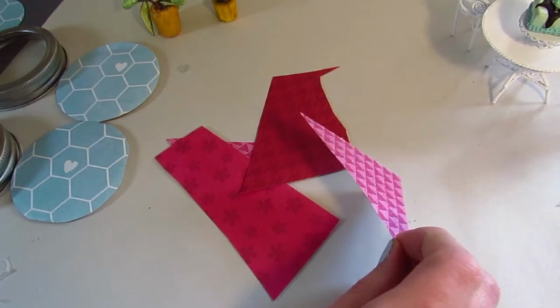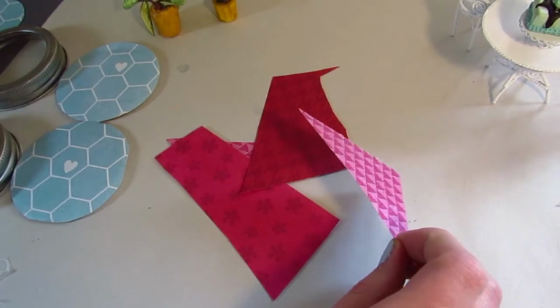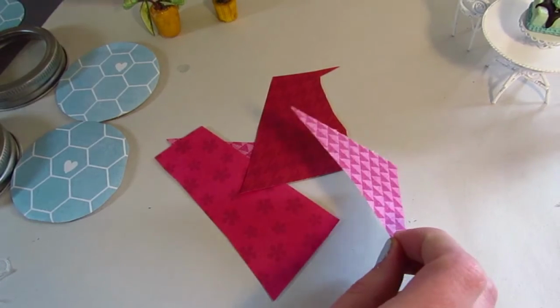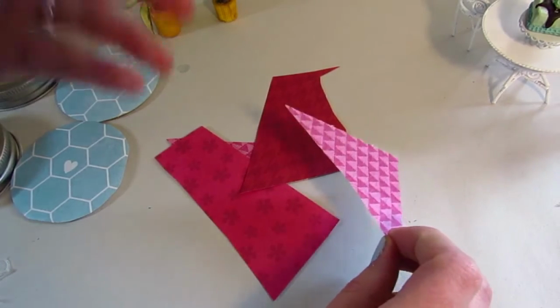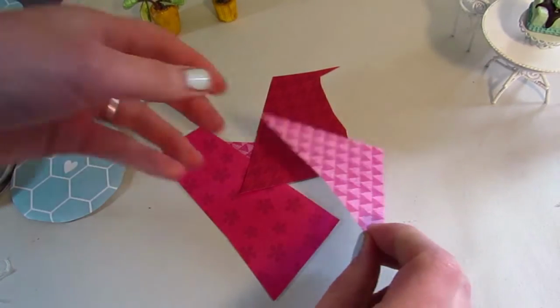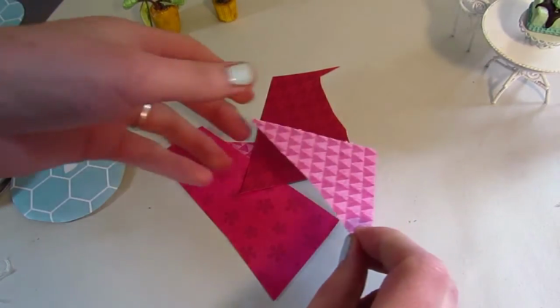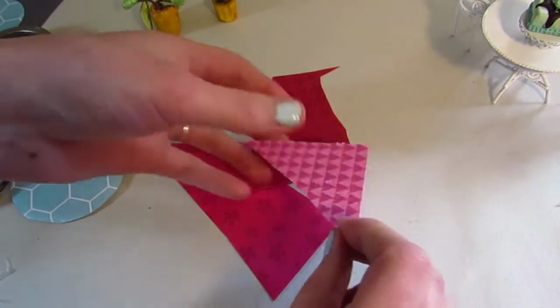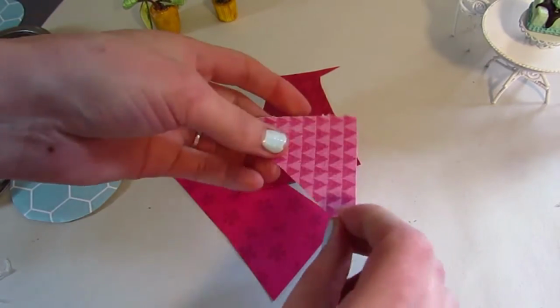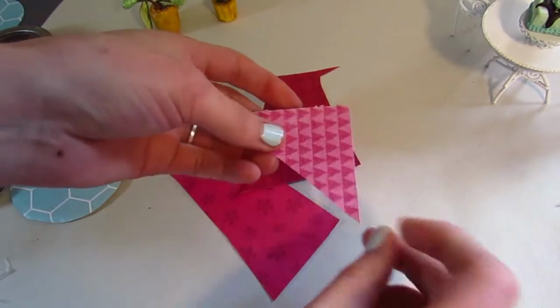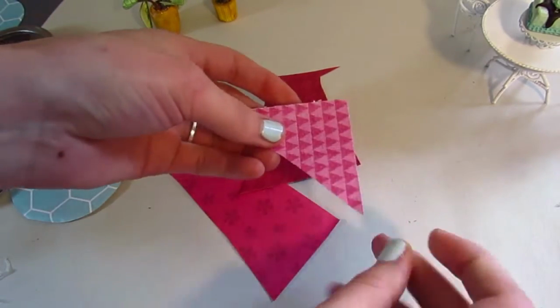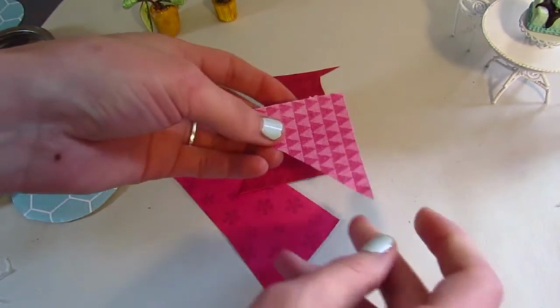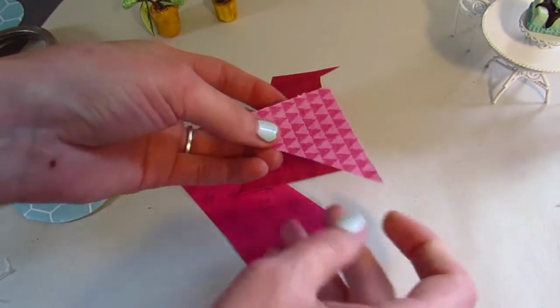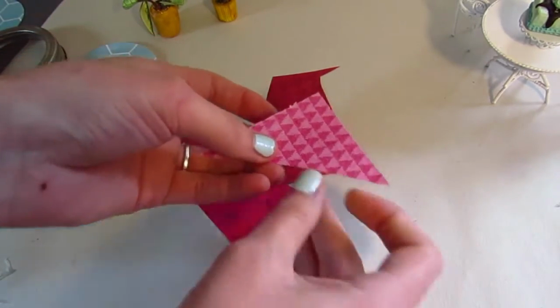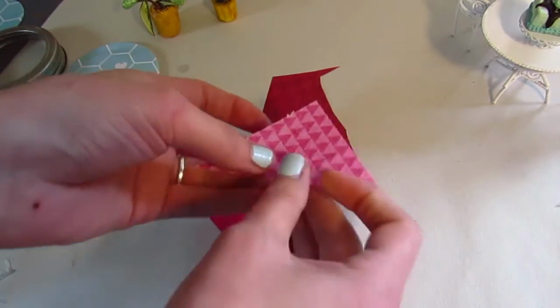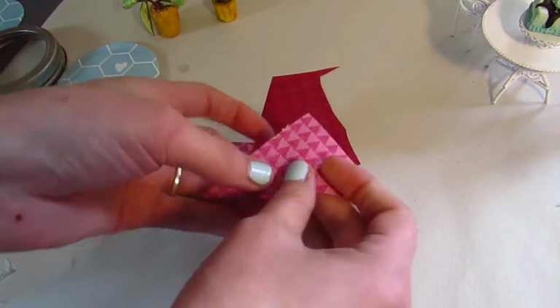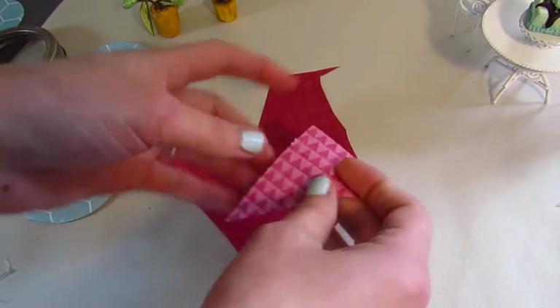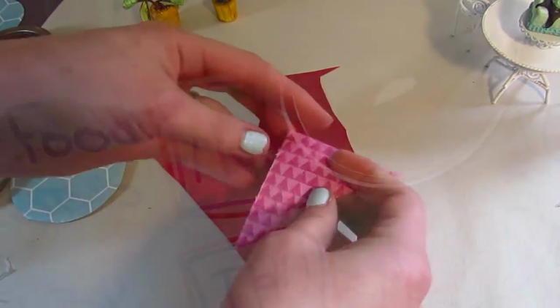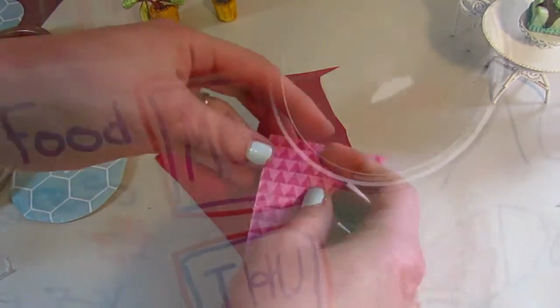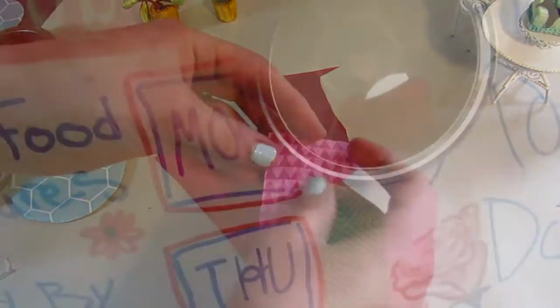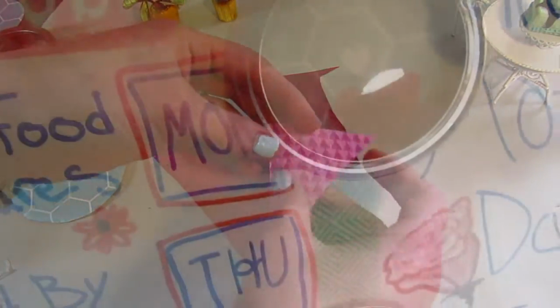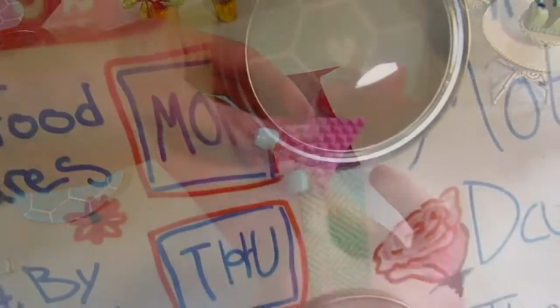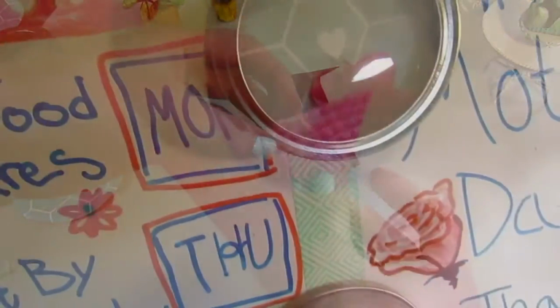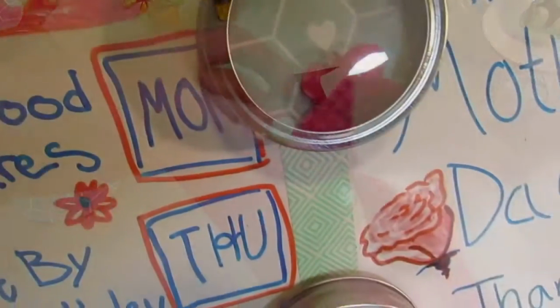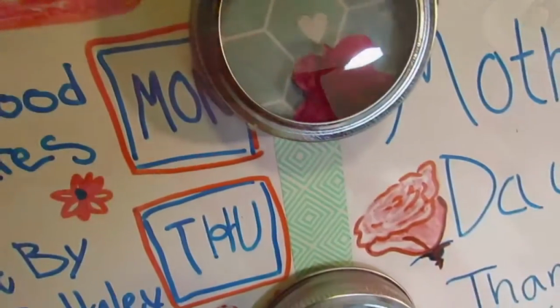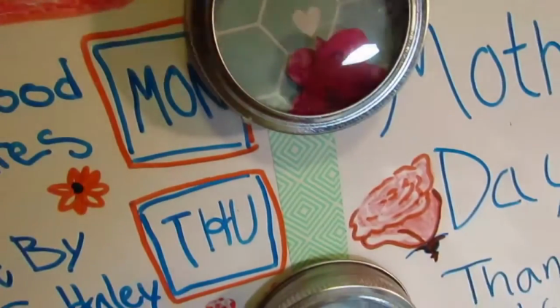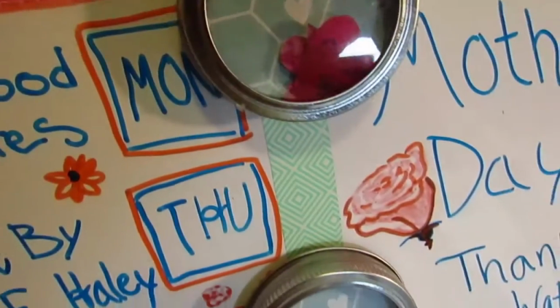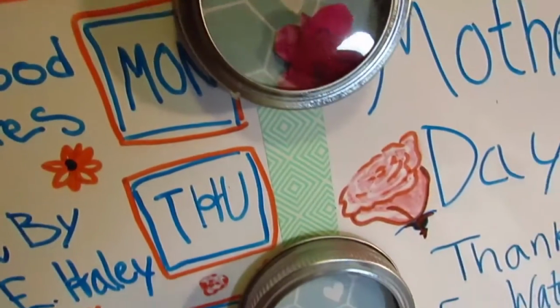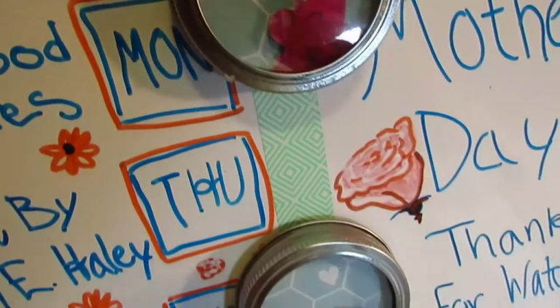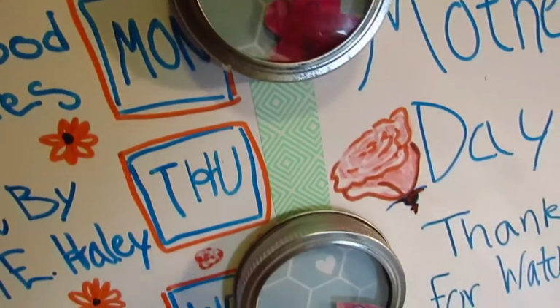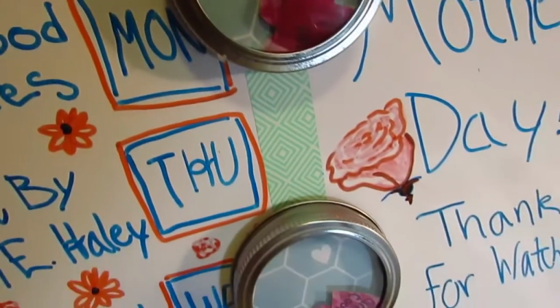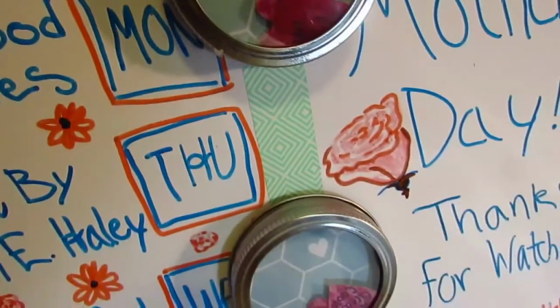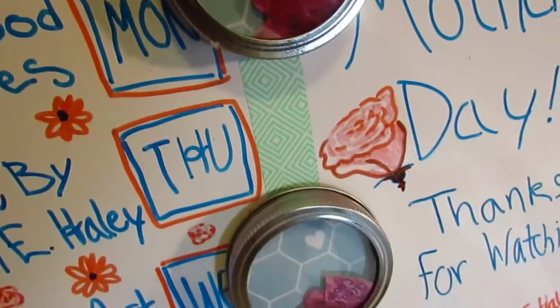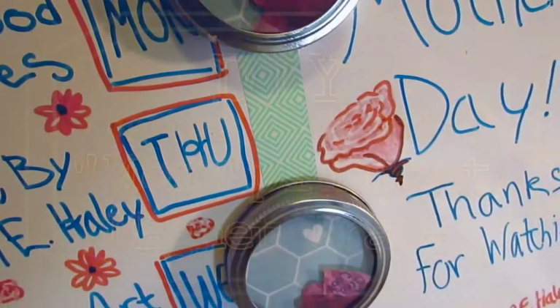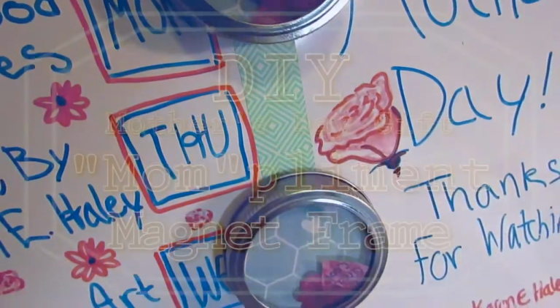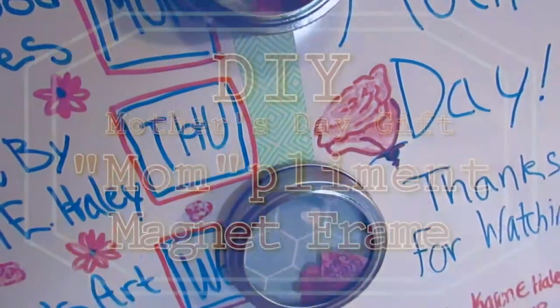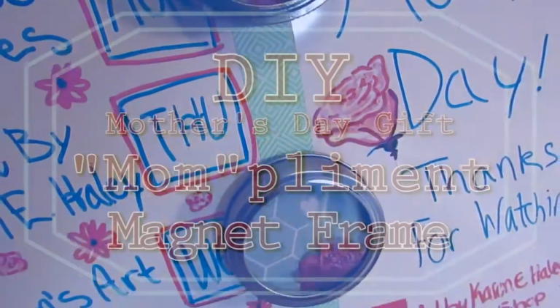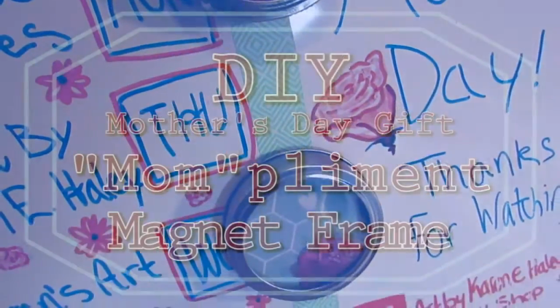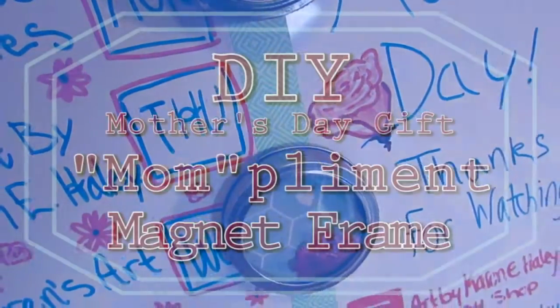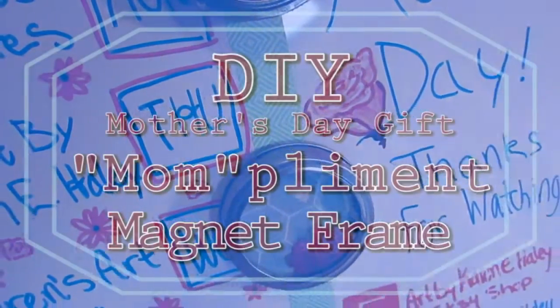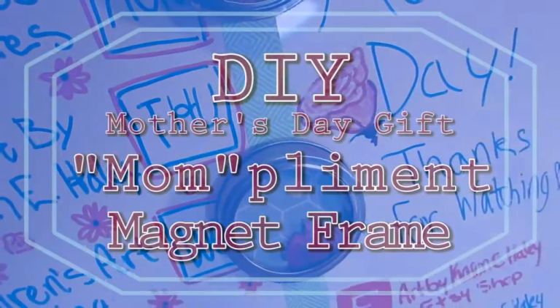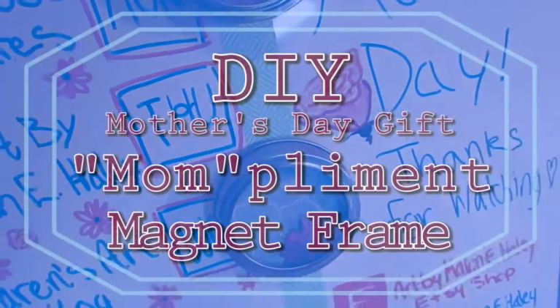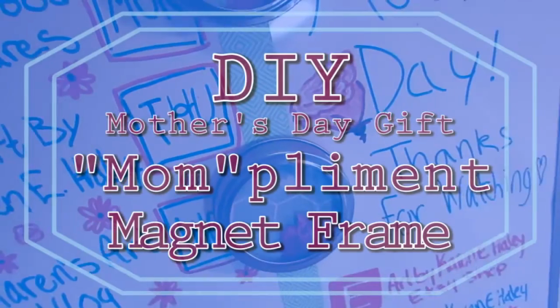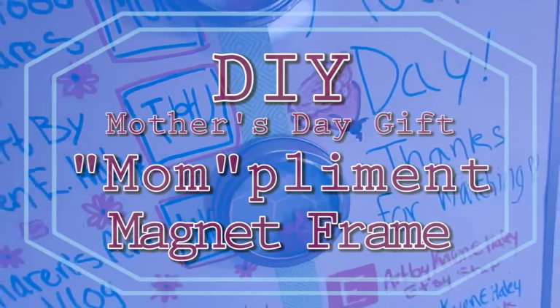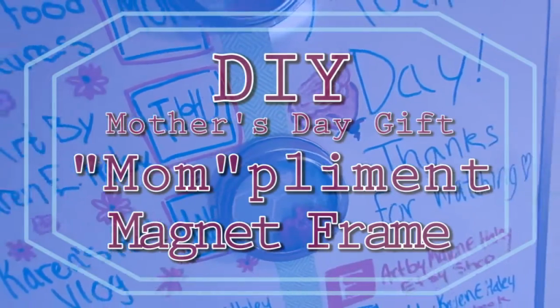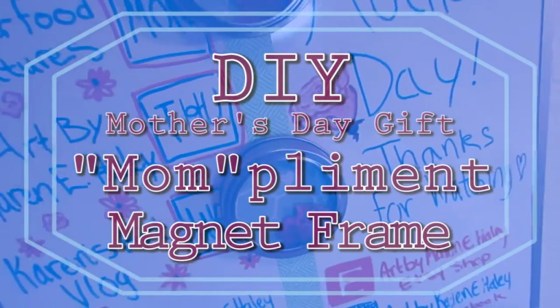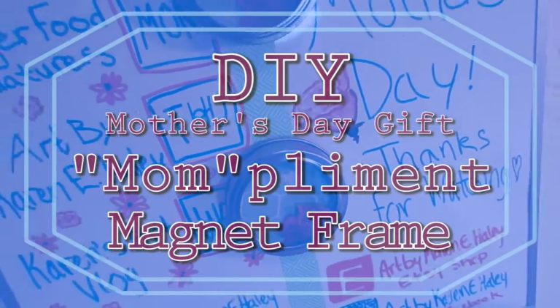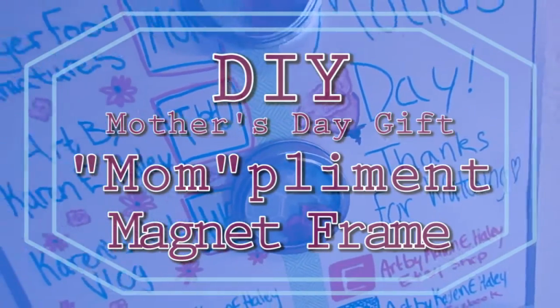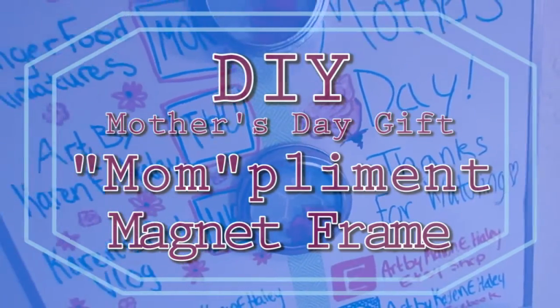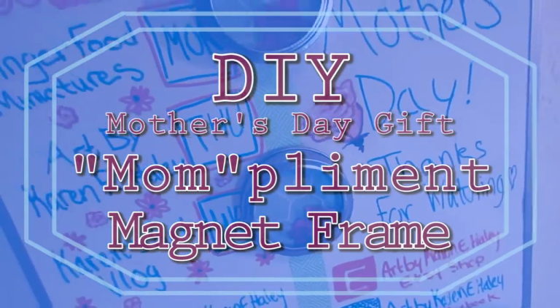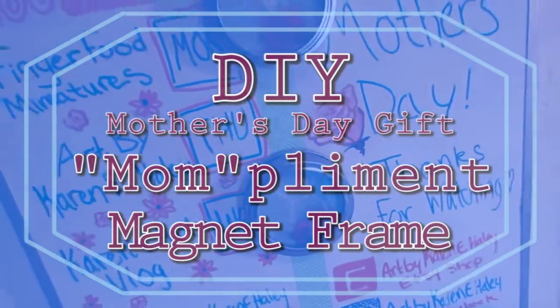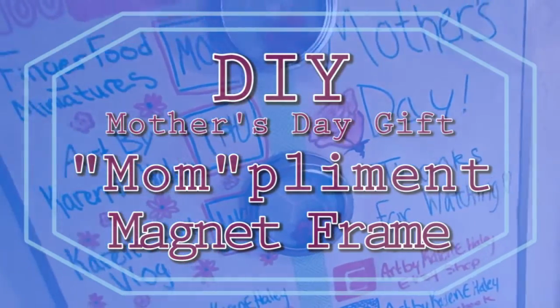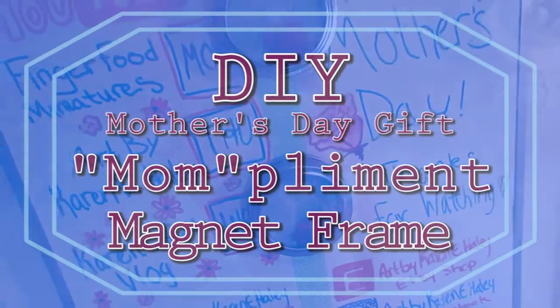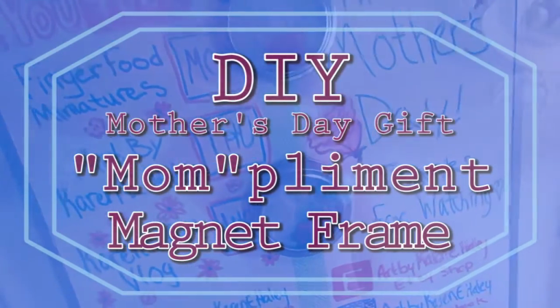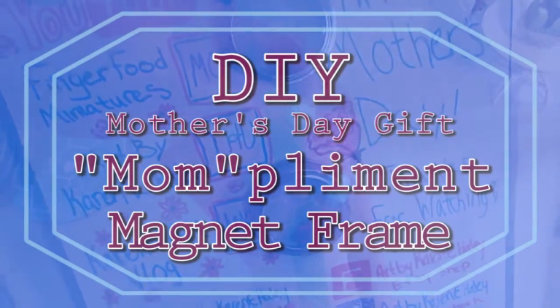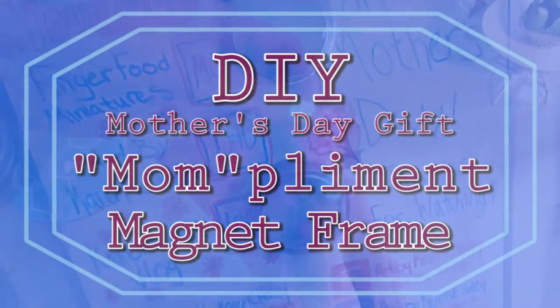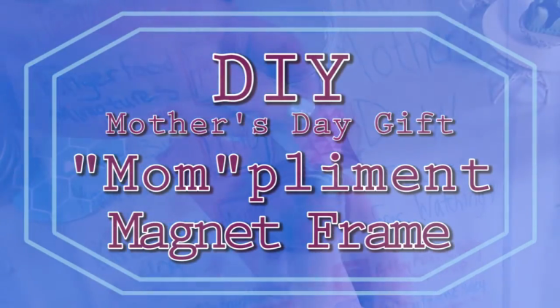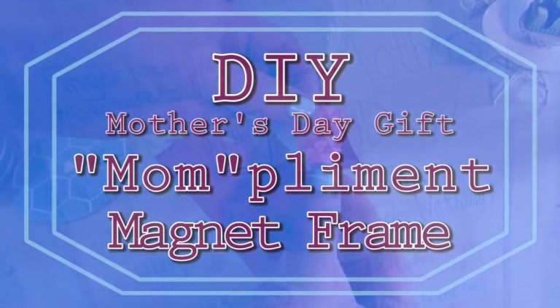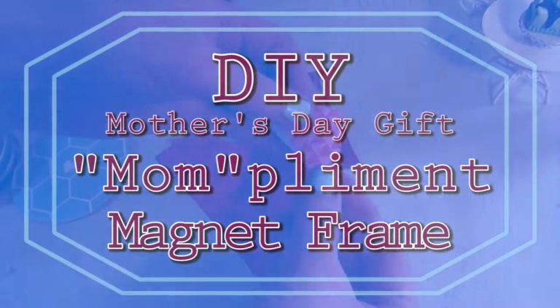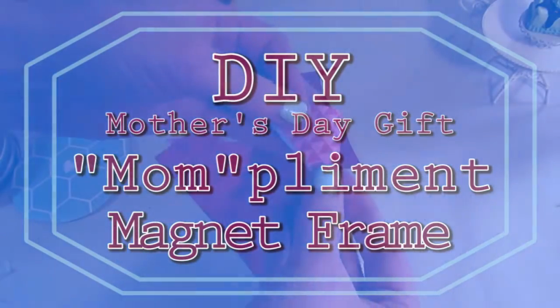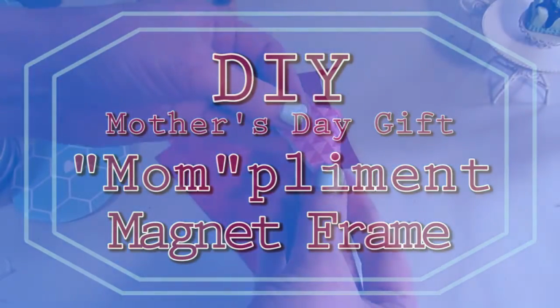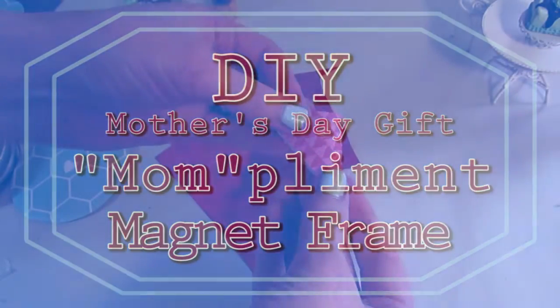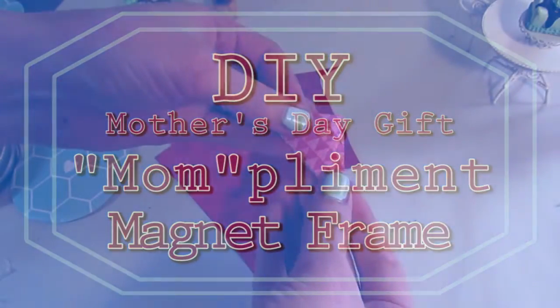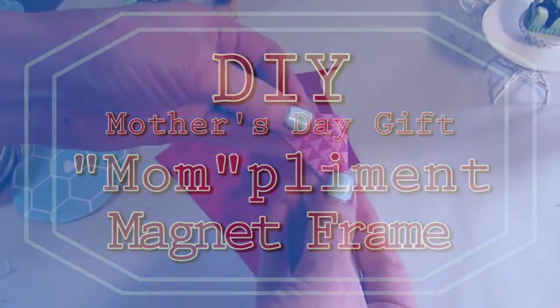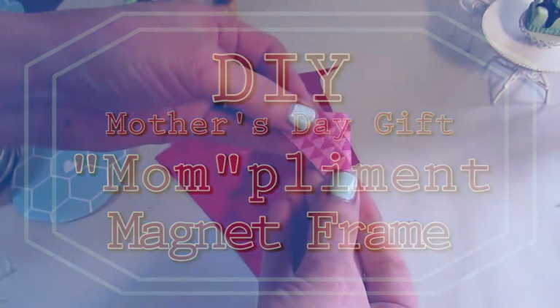Oh my gosh, I just thought of a really cute name for this project: momplement magnet frame. So cute!